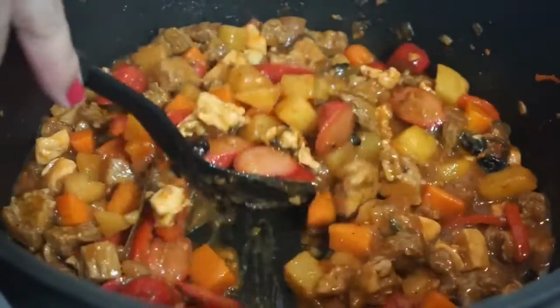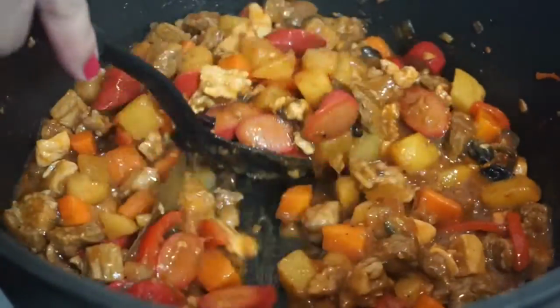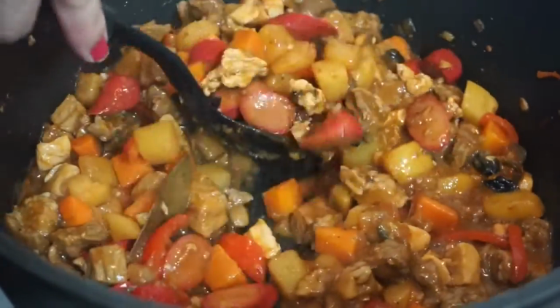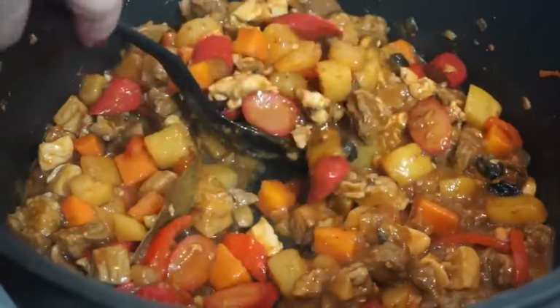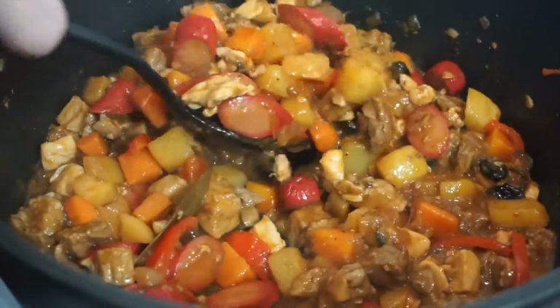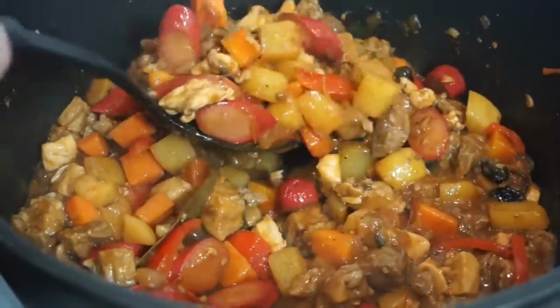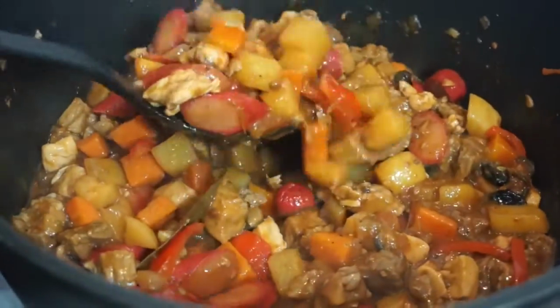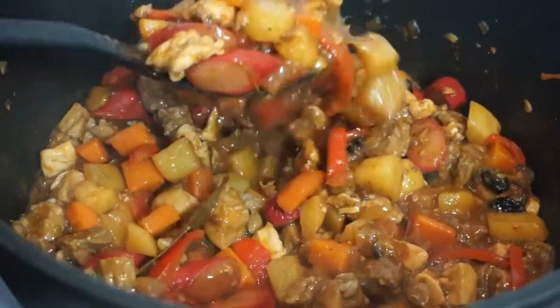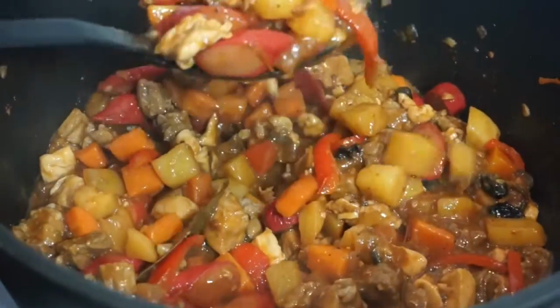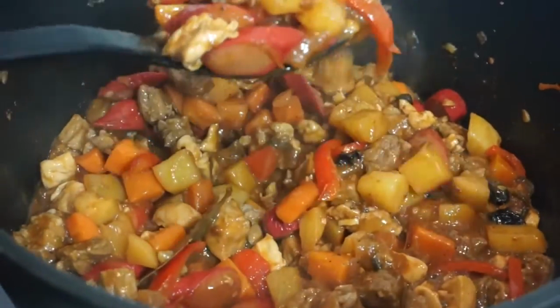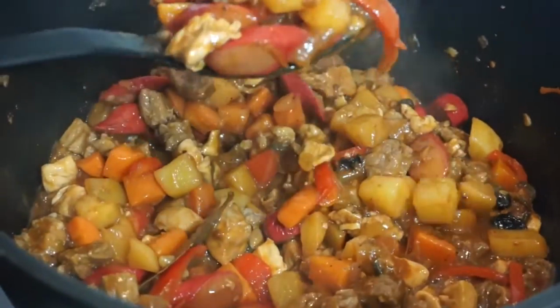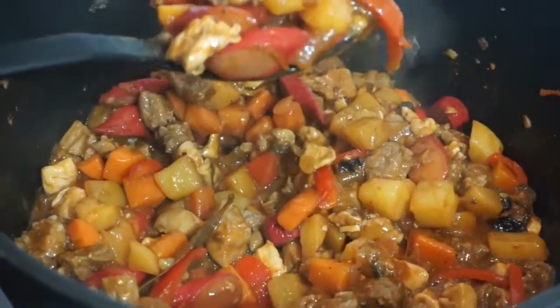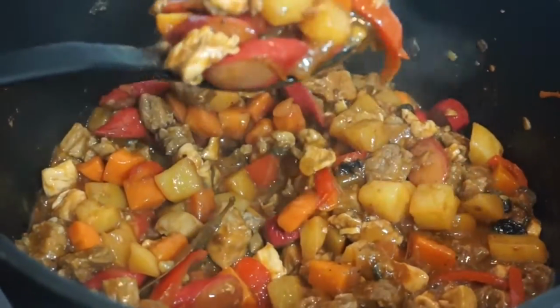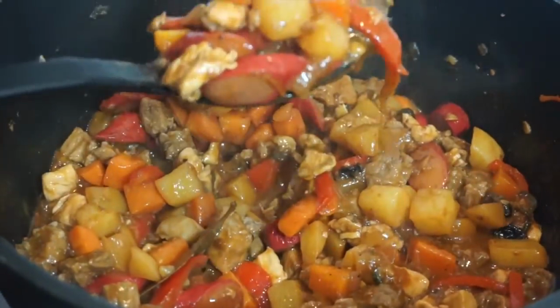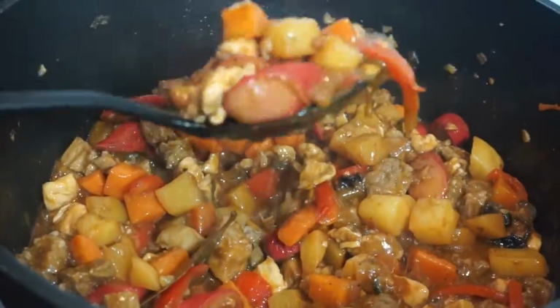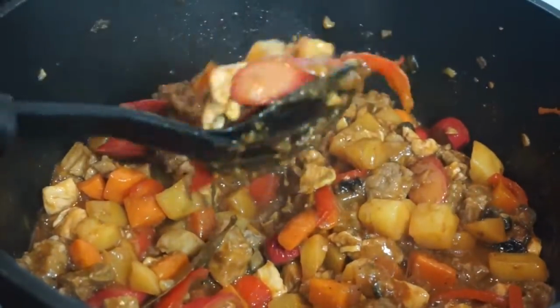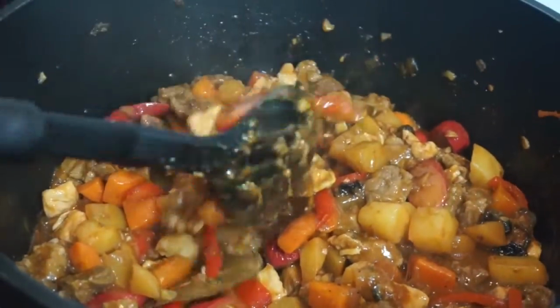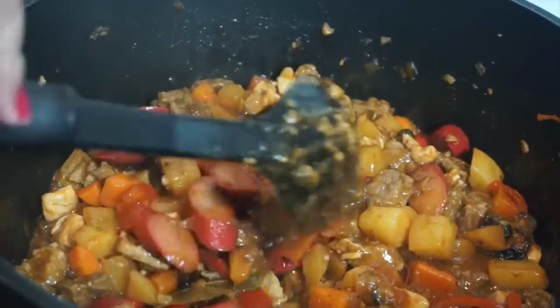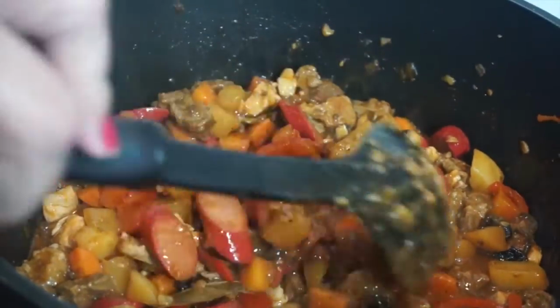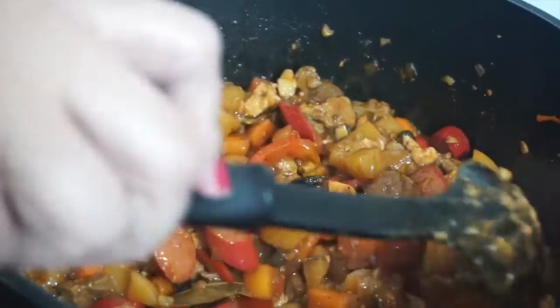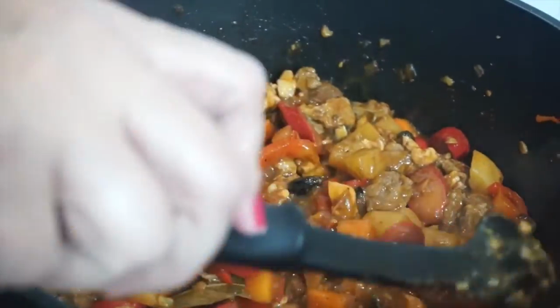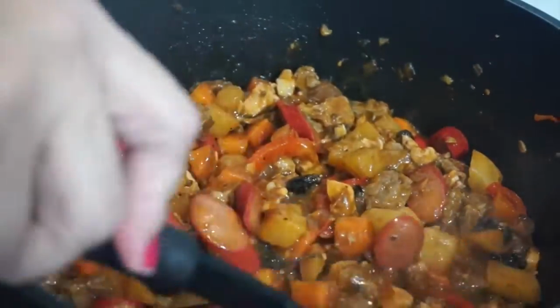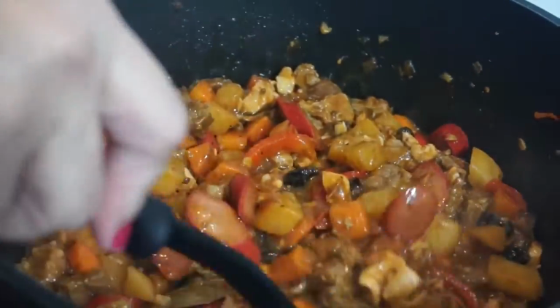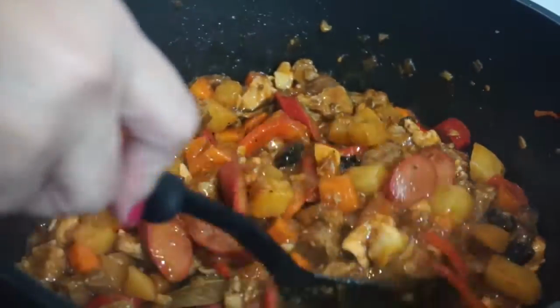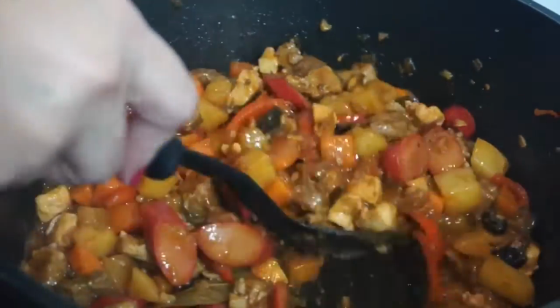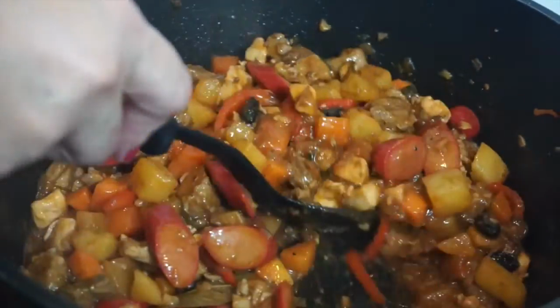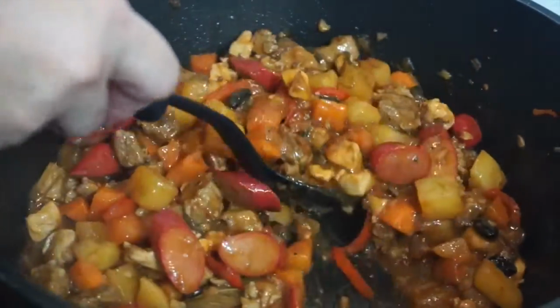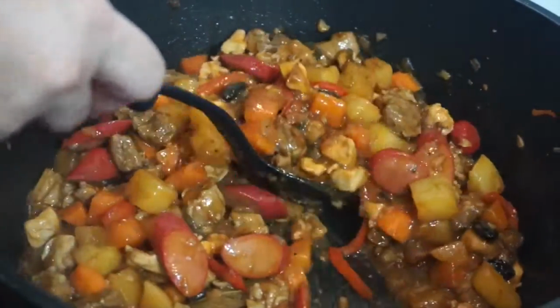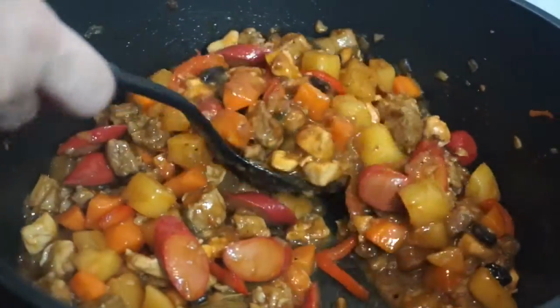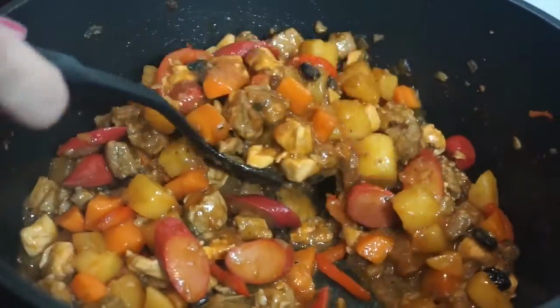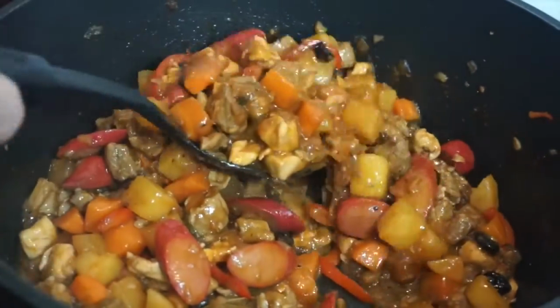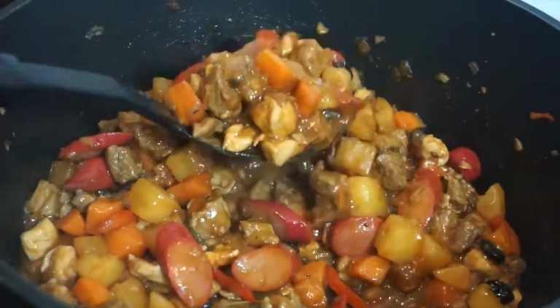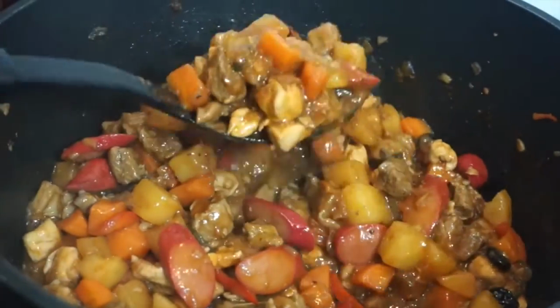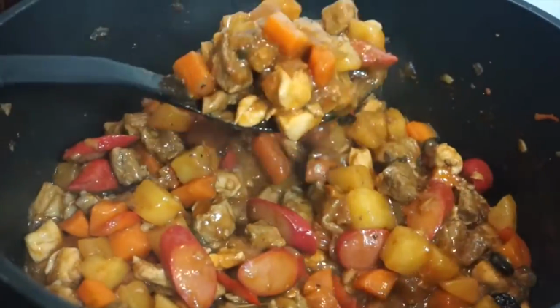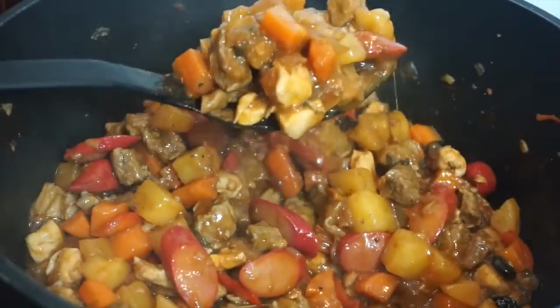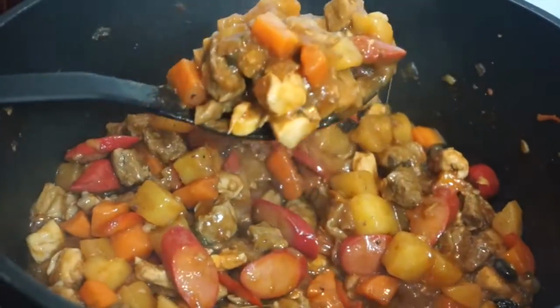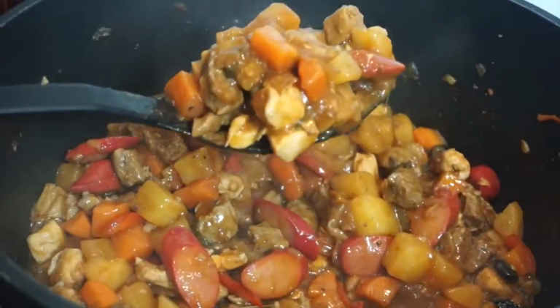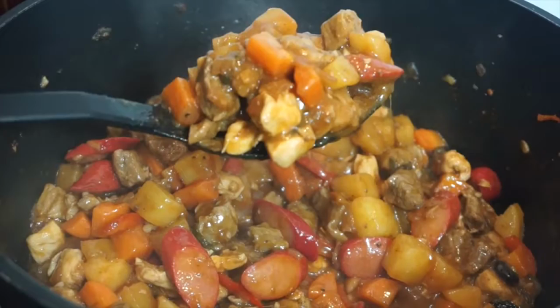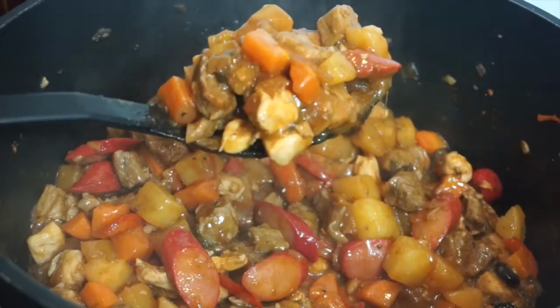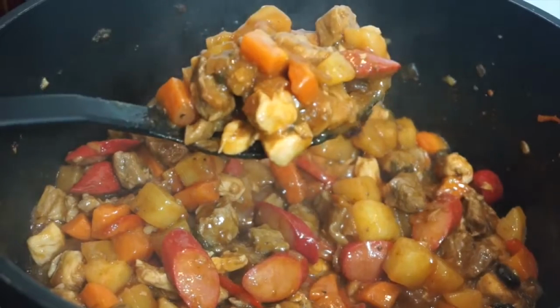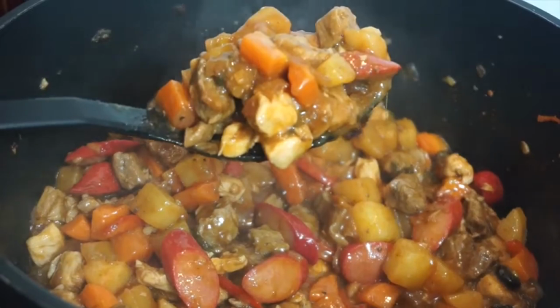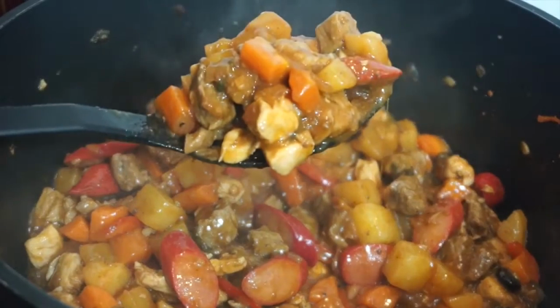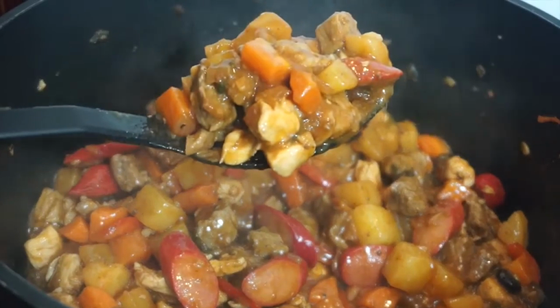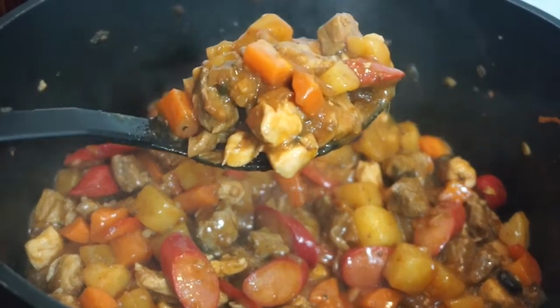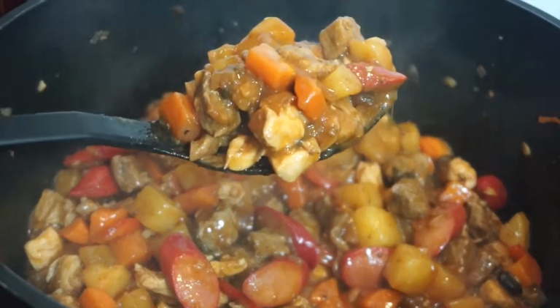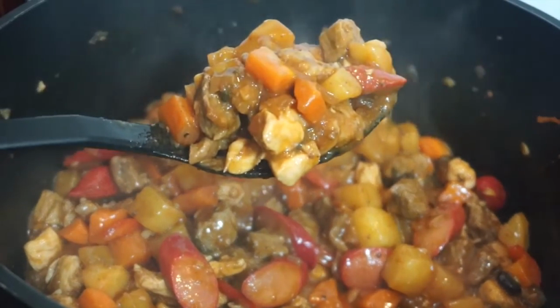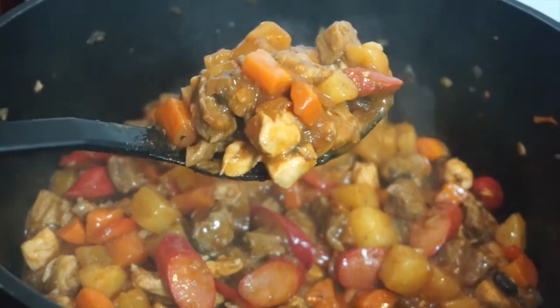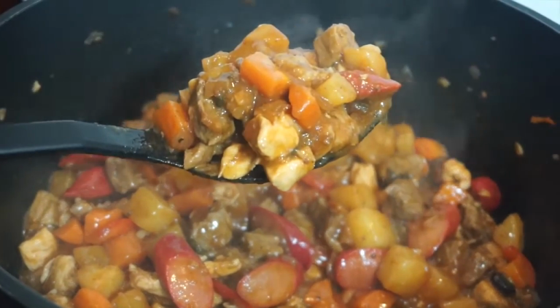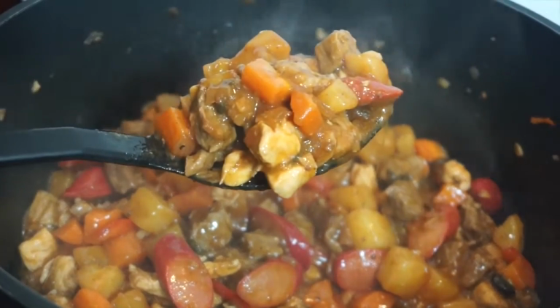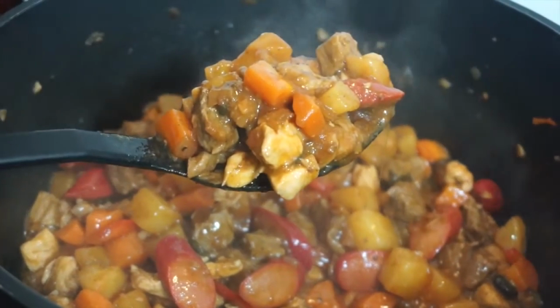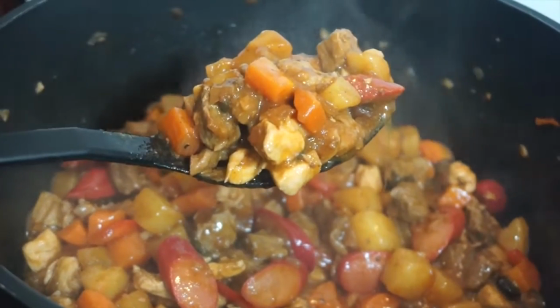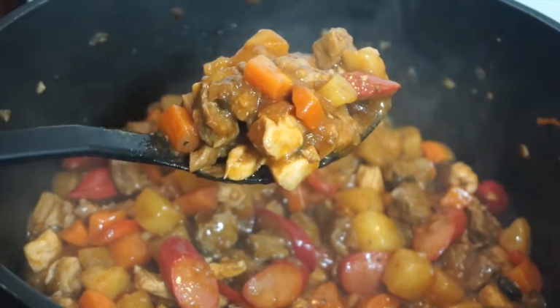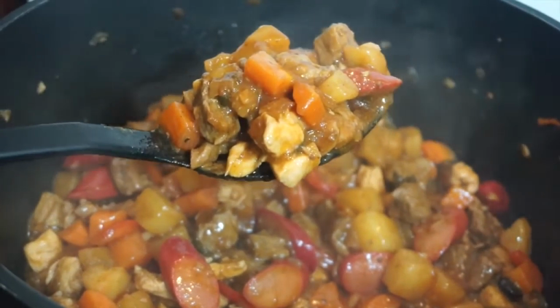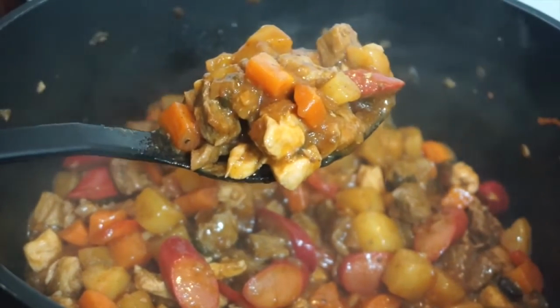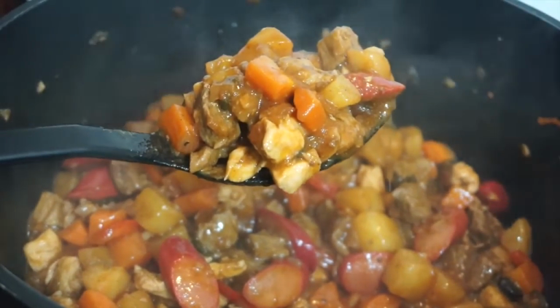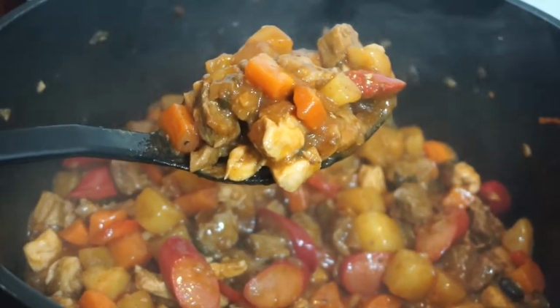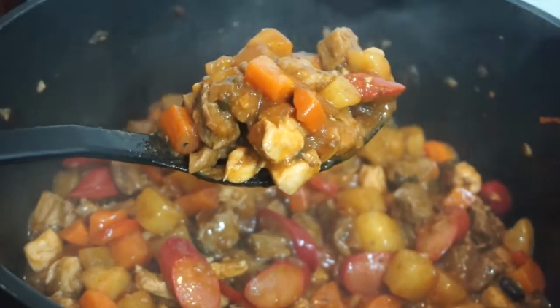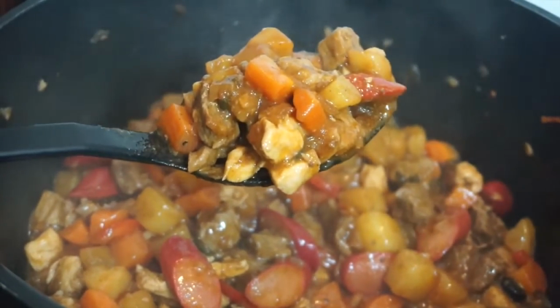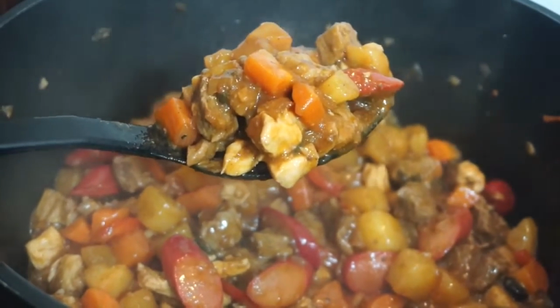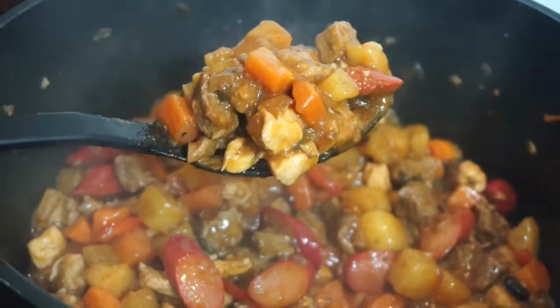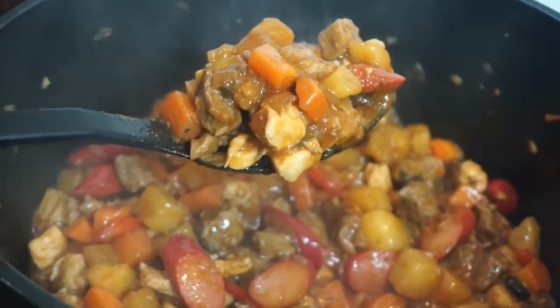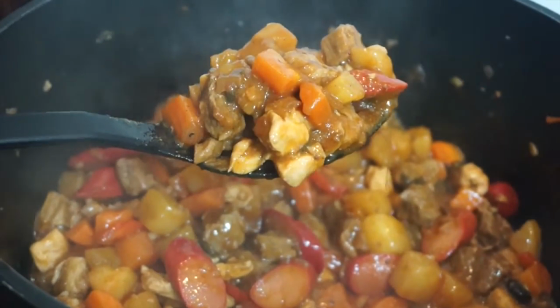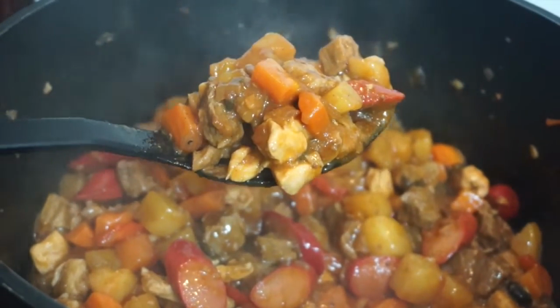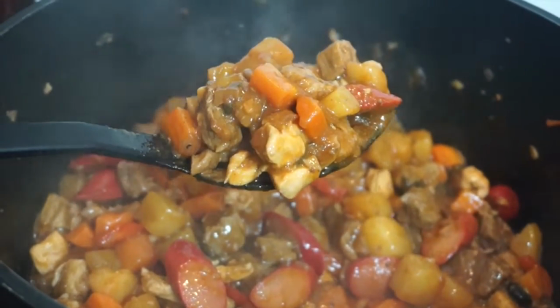Okay po, ready na po siya. Pwede na pong iserve. Luto na ang ating chicken and pork menudo.